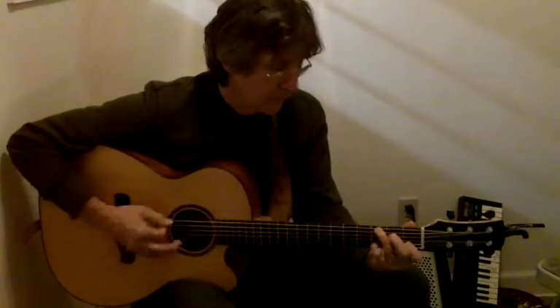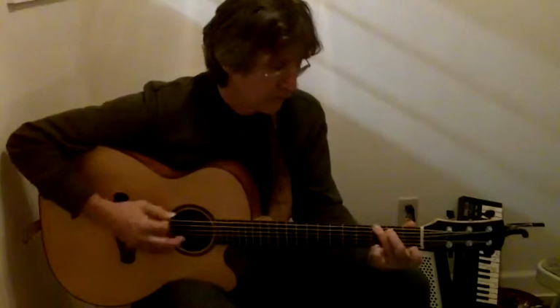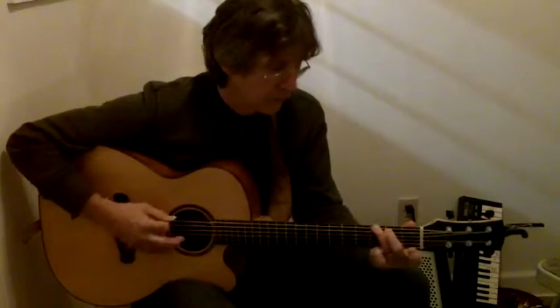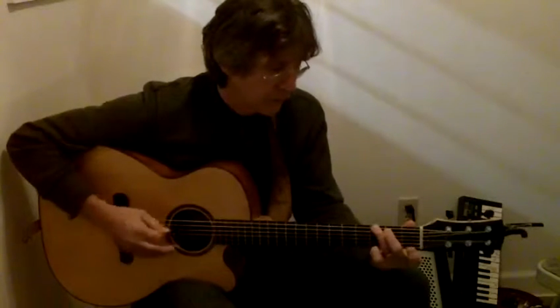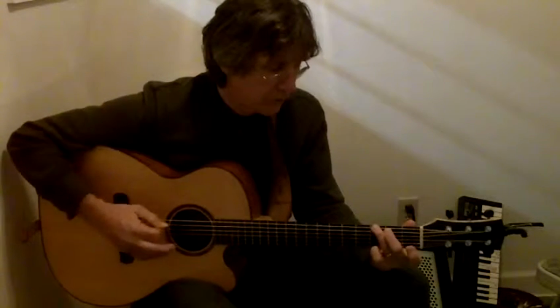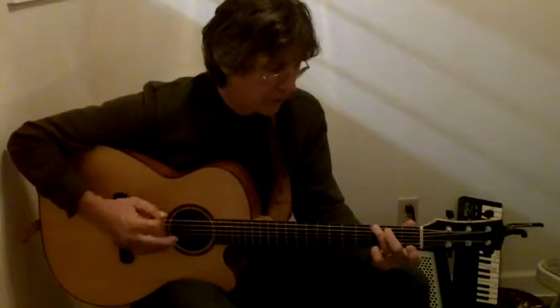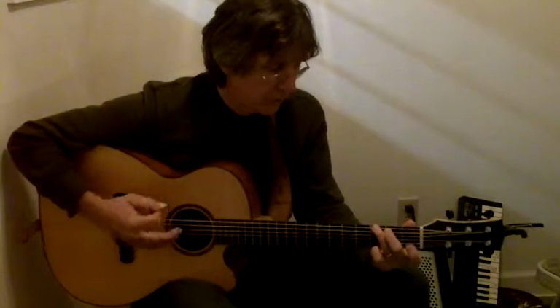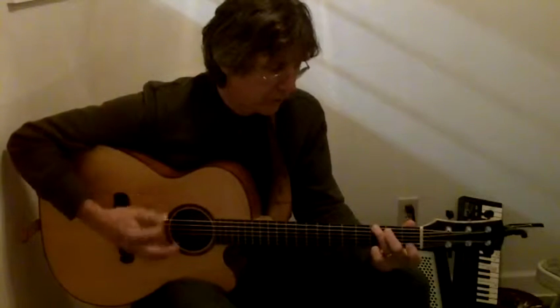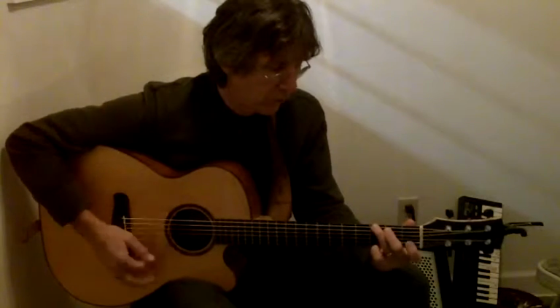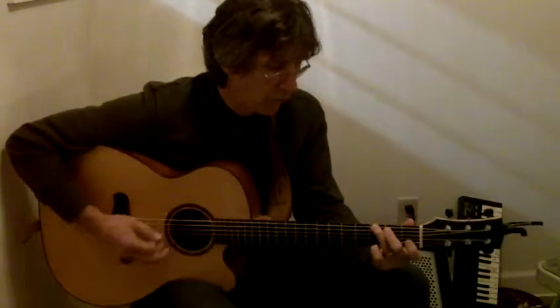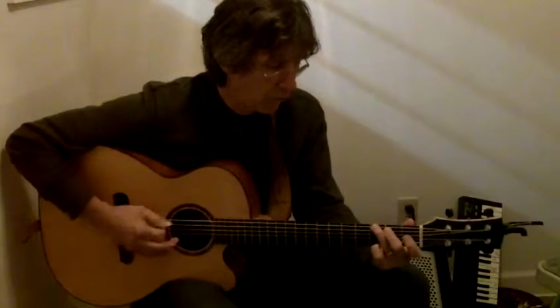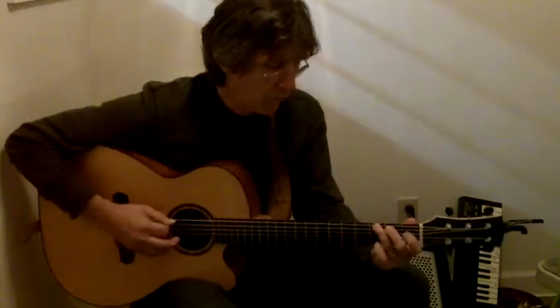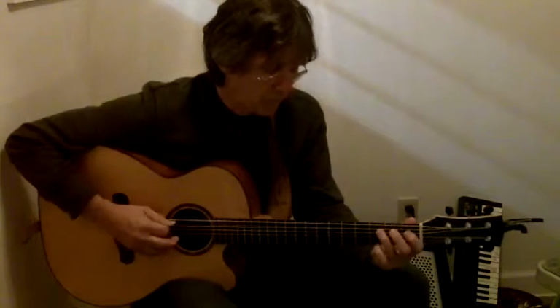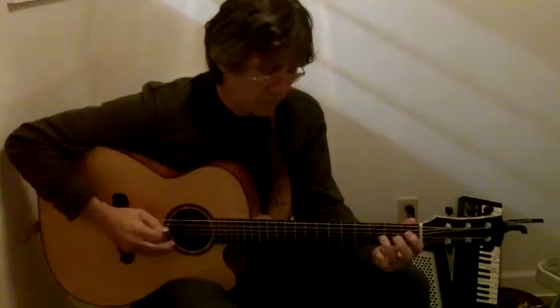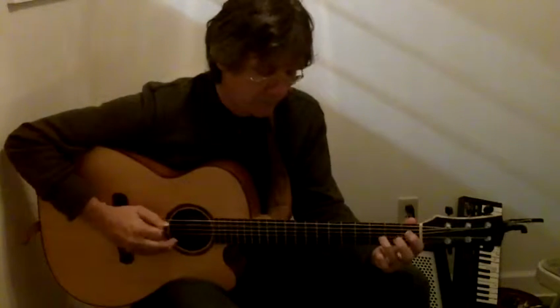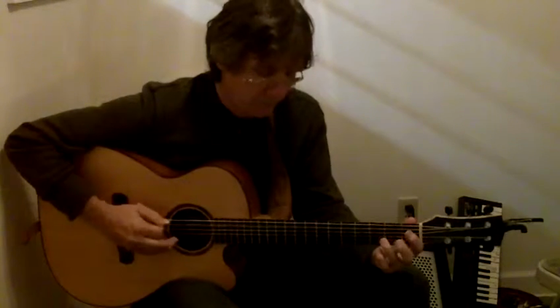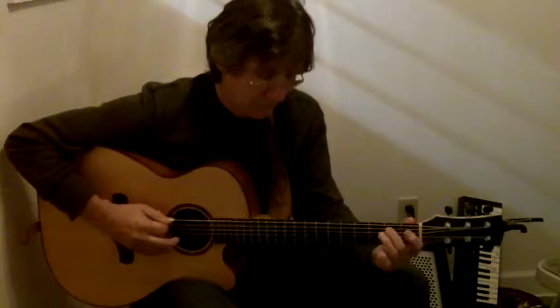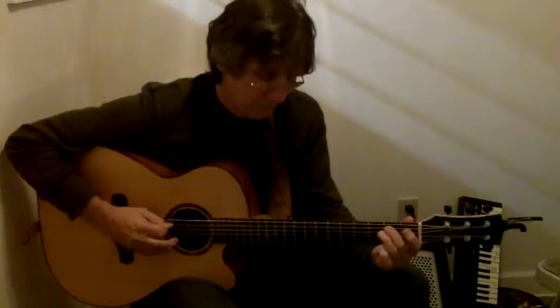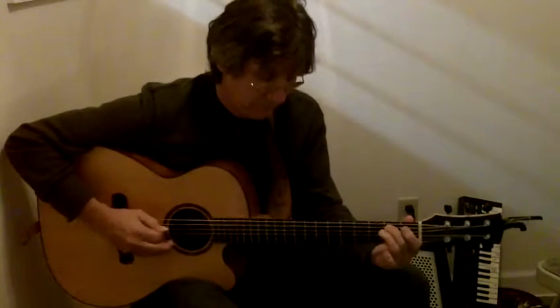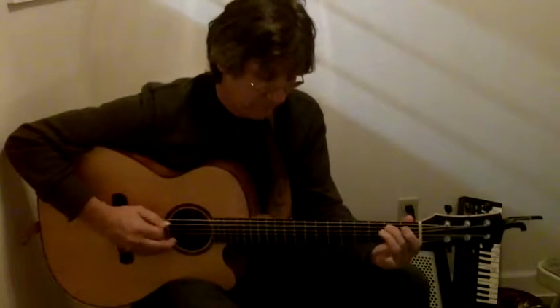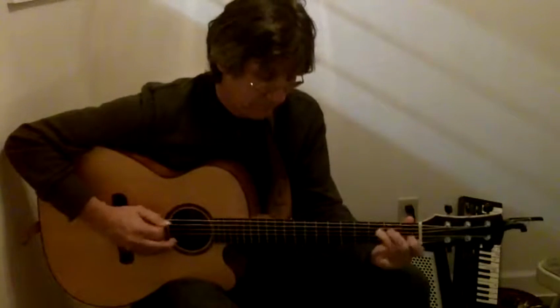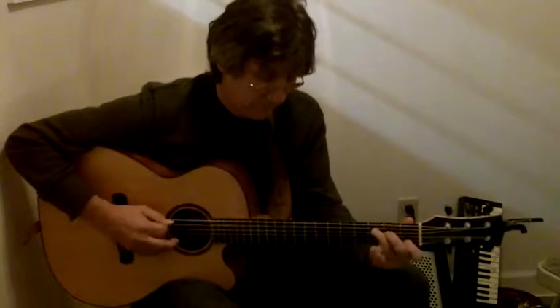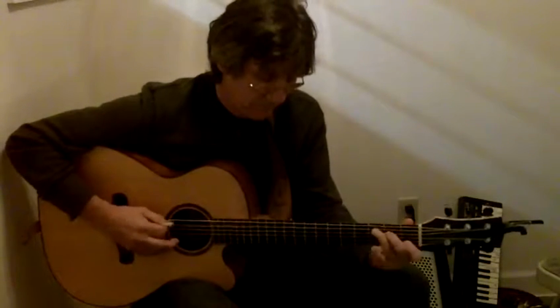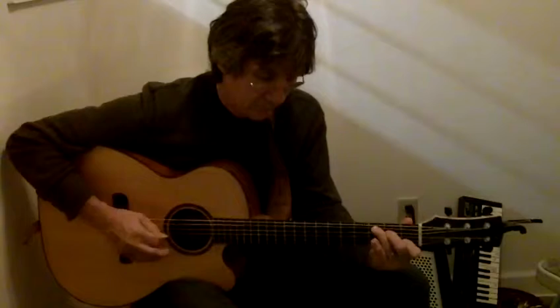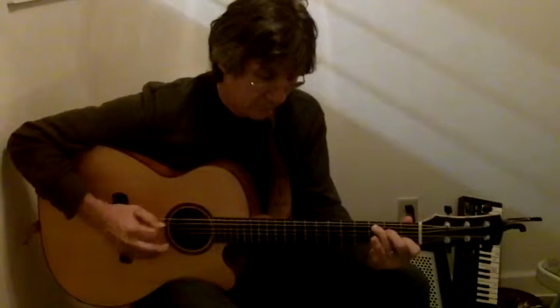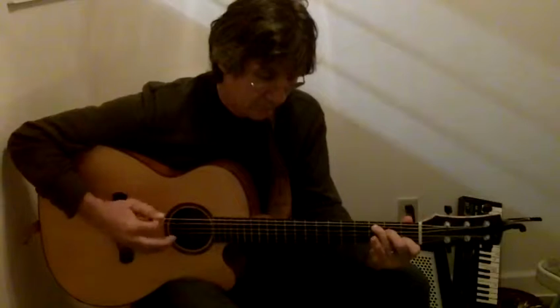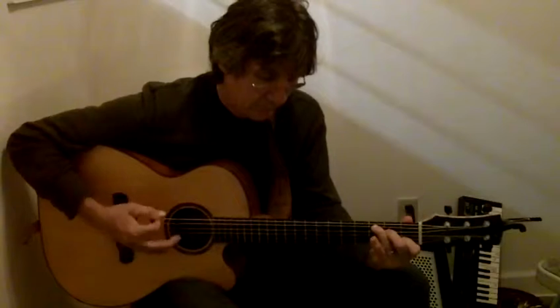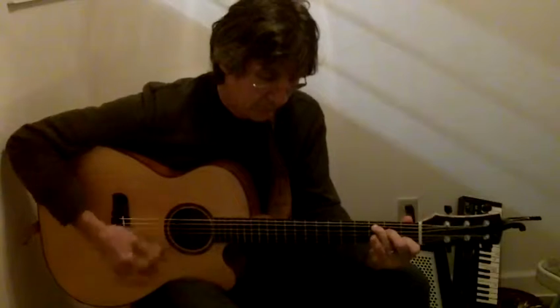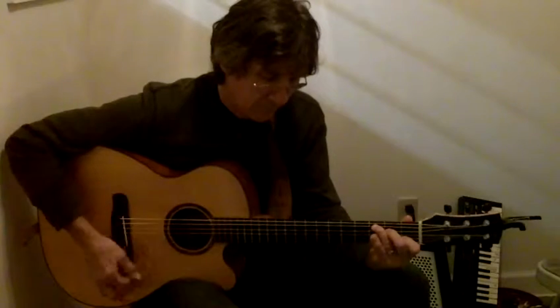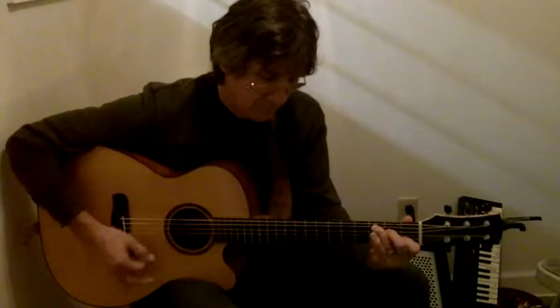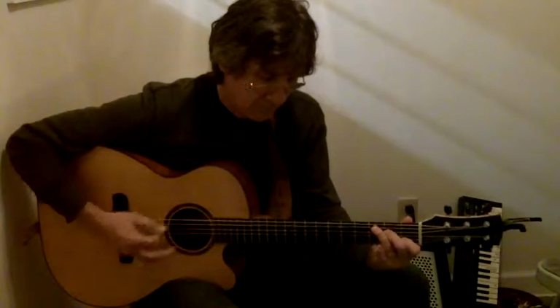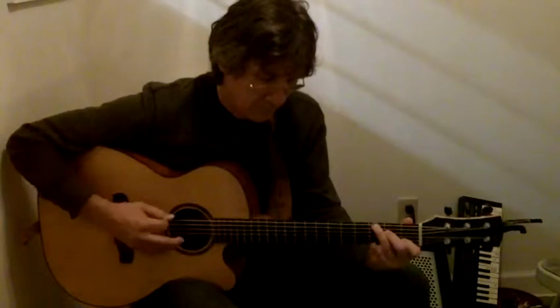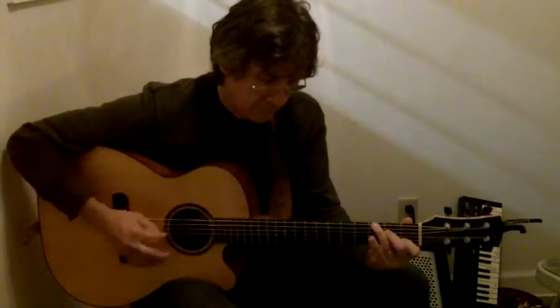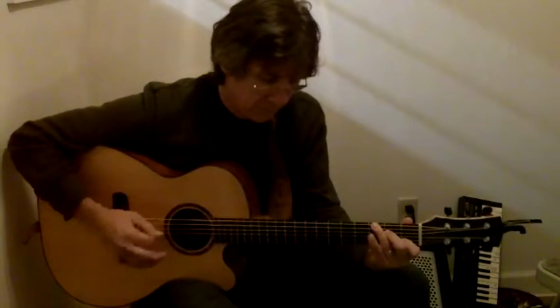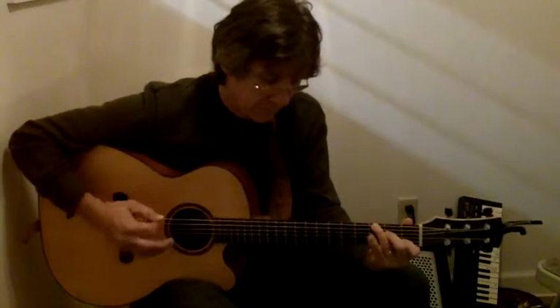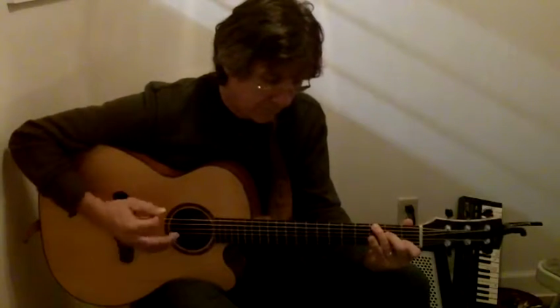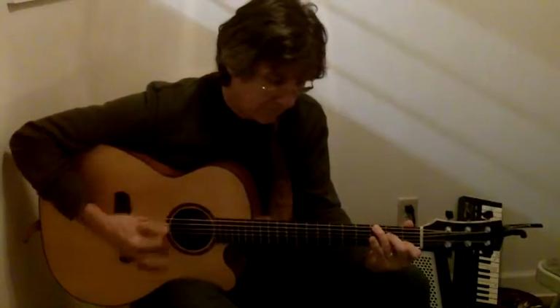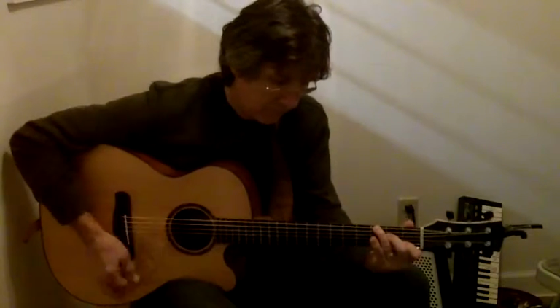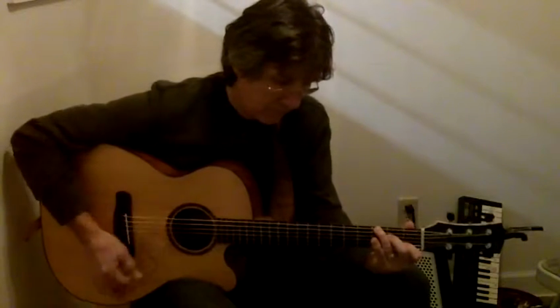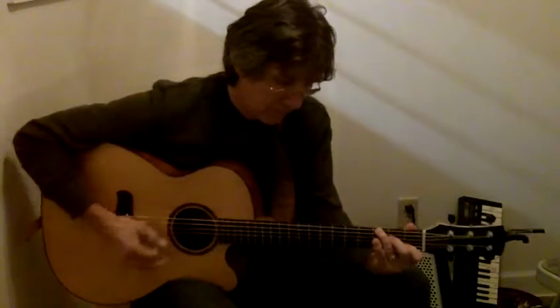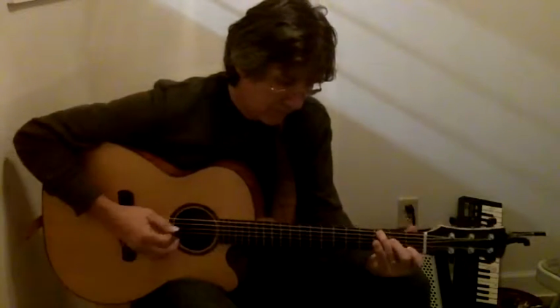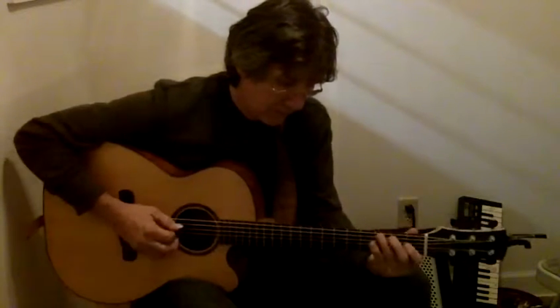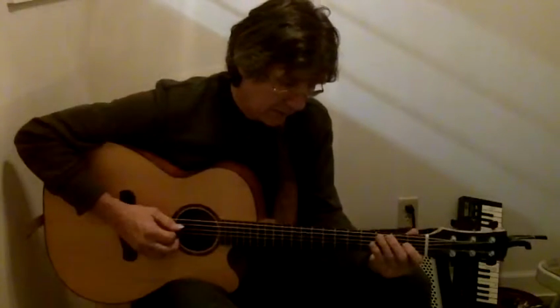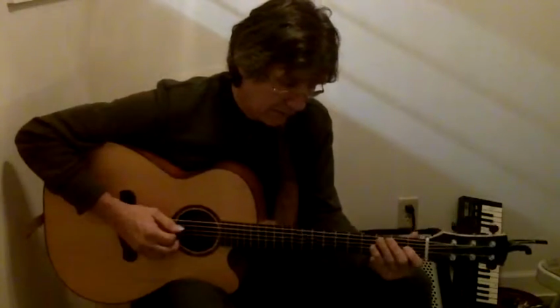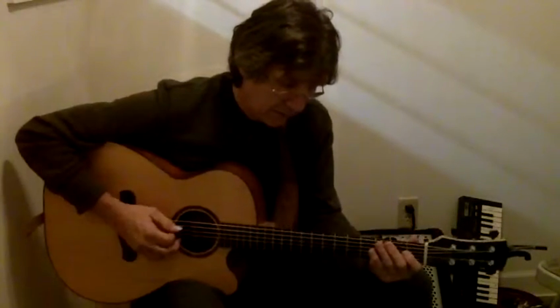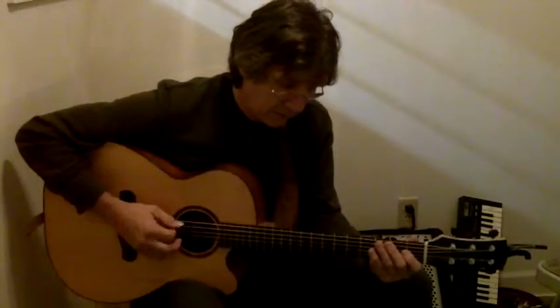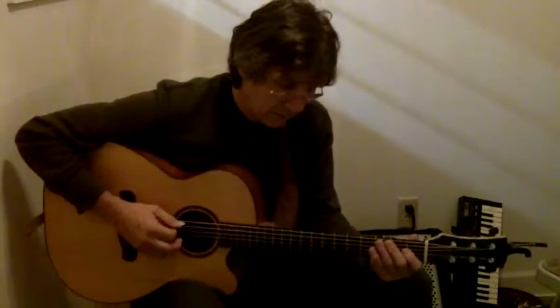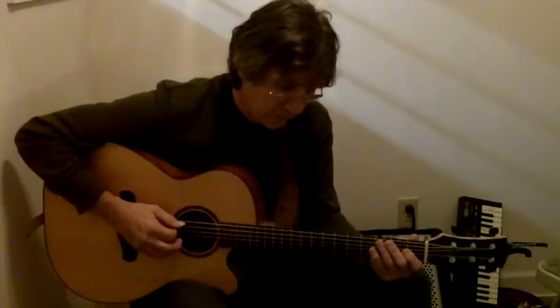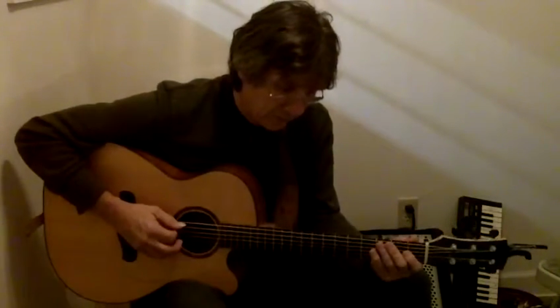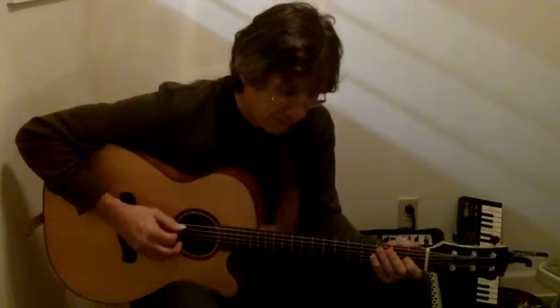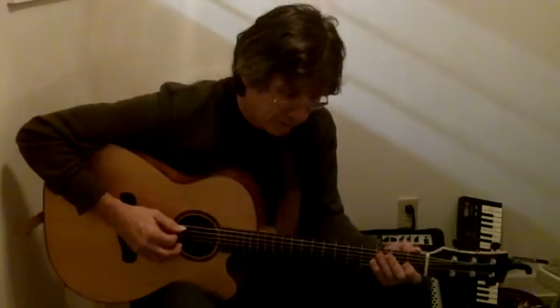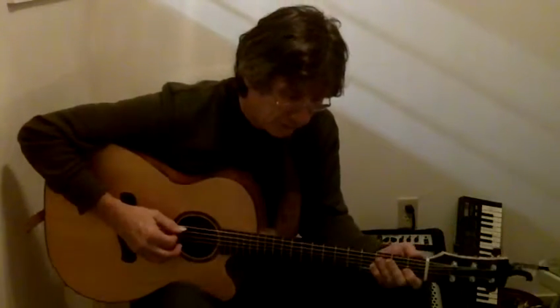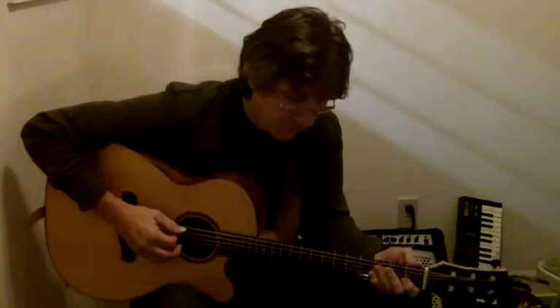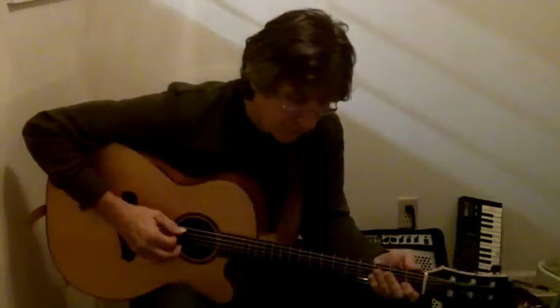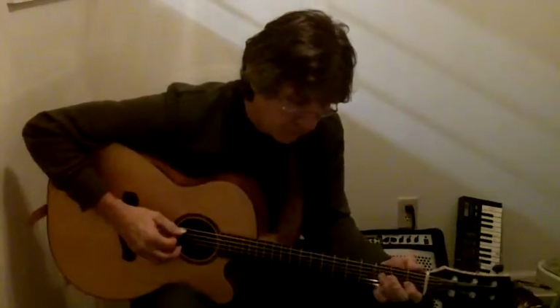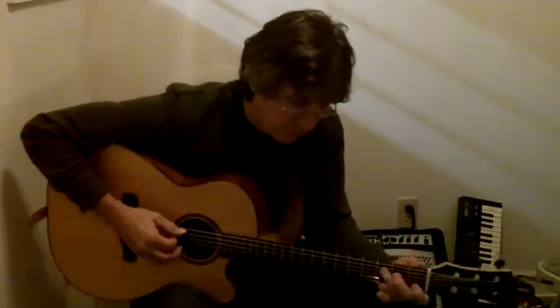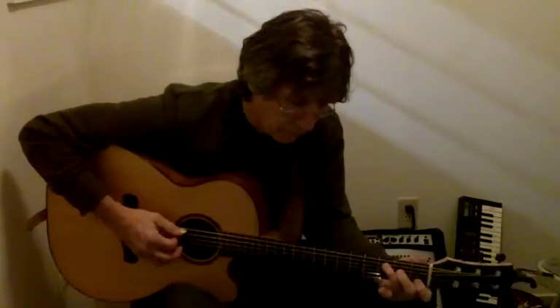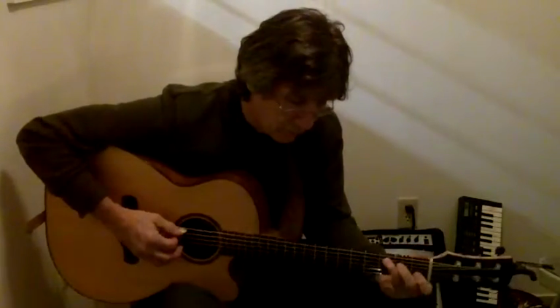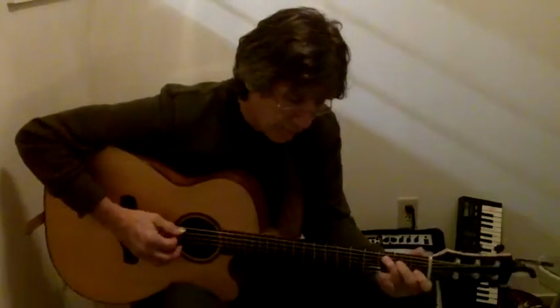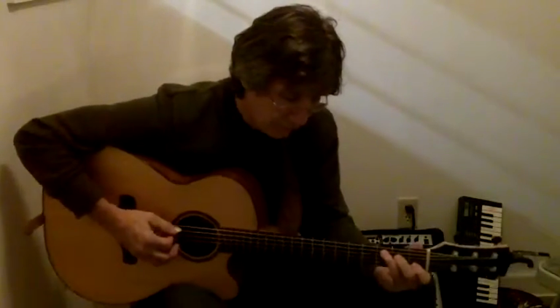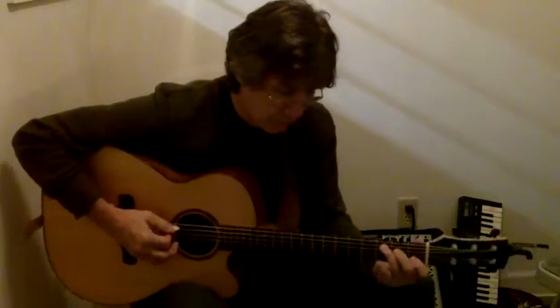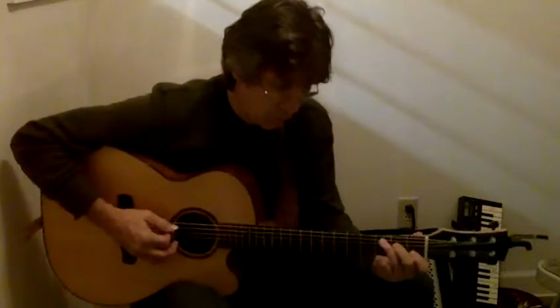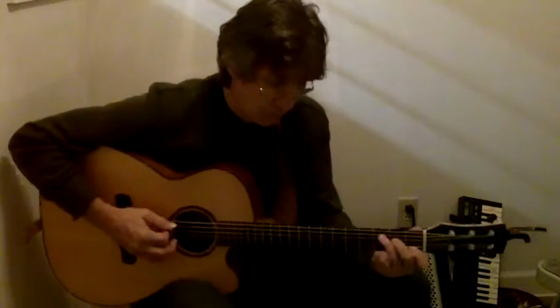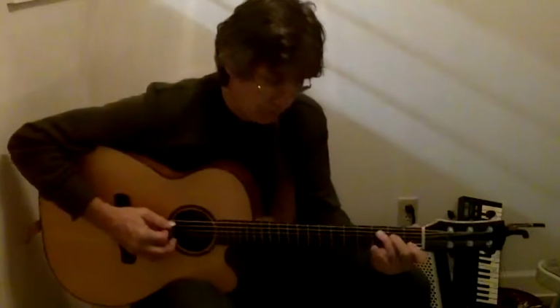G chord, then walk up. And here's from a C chord to an F chord.